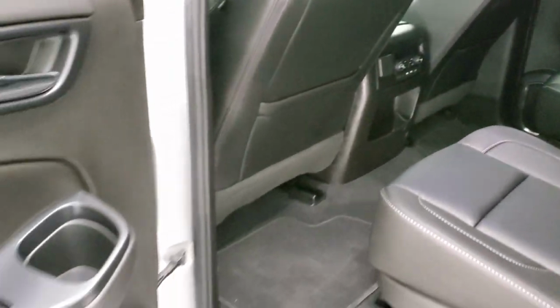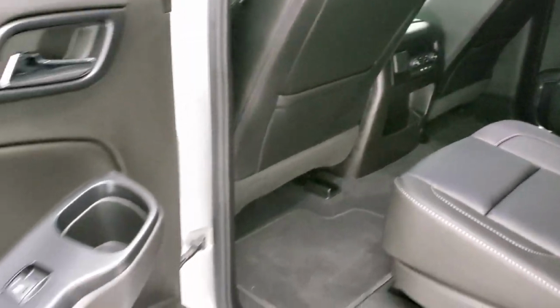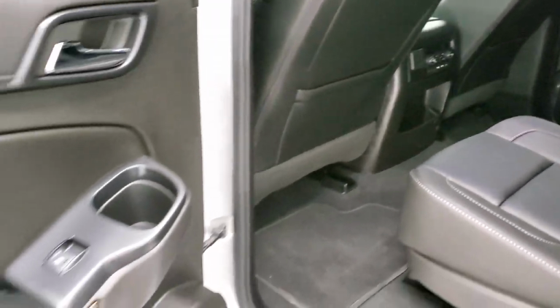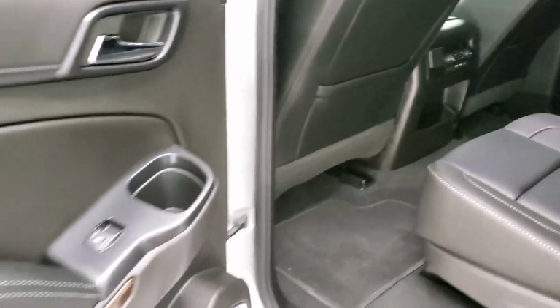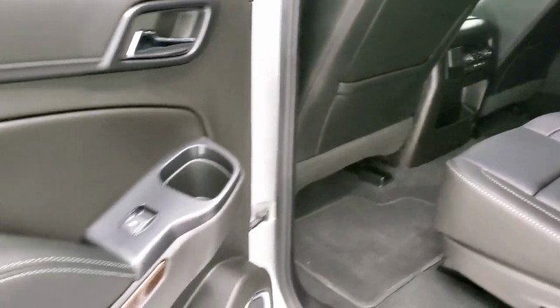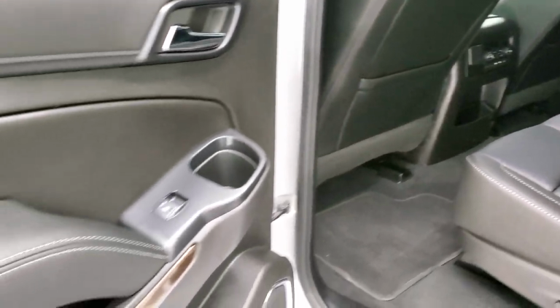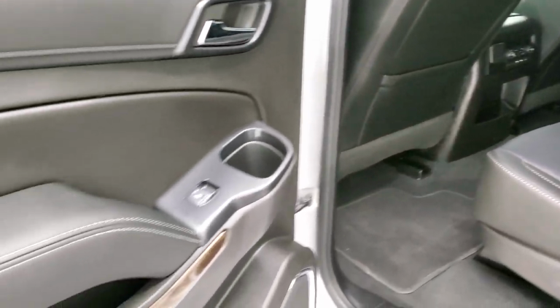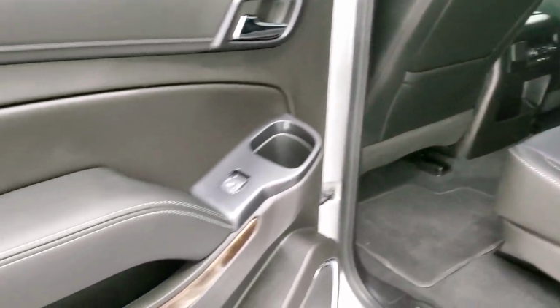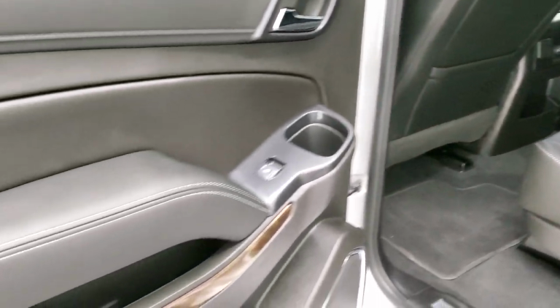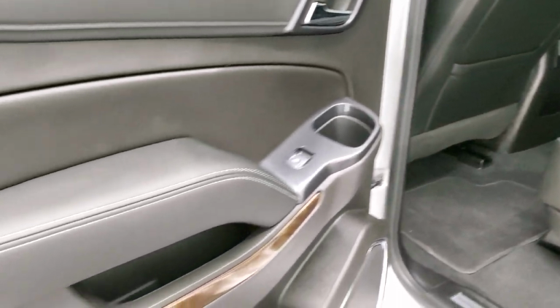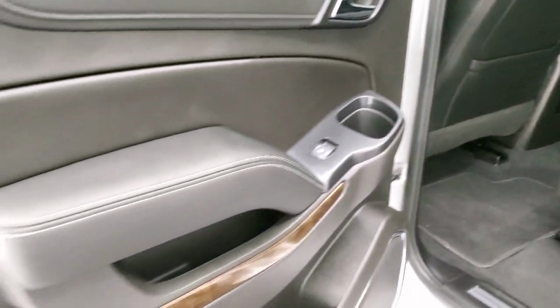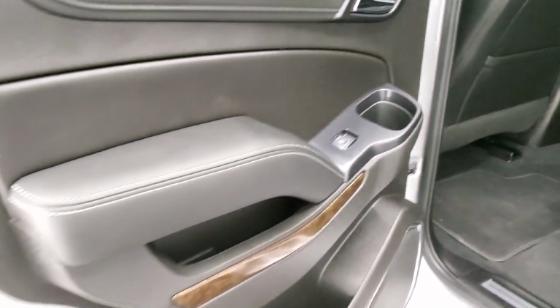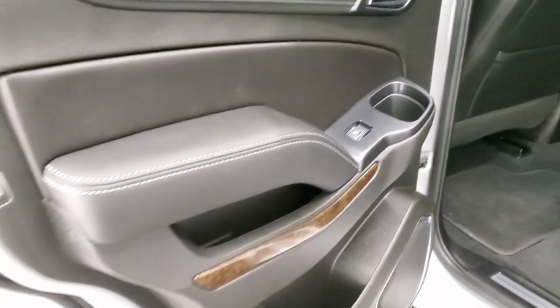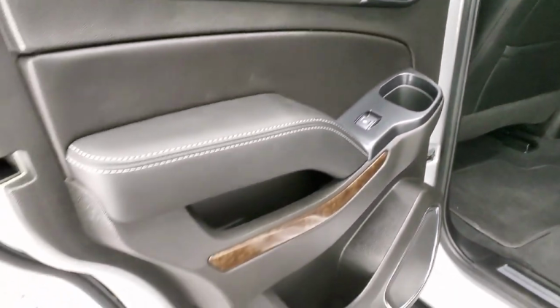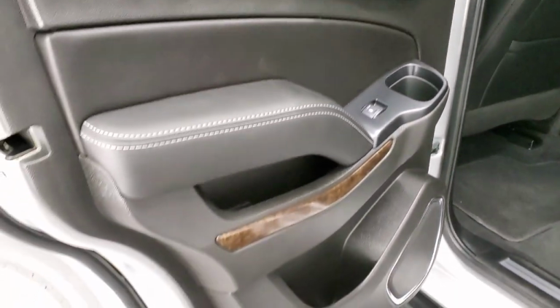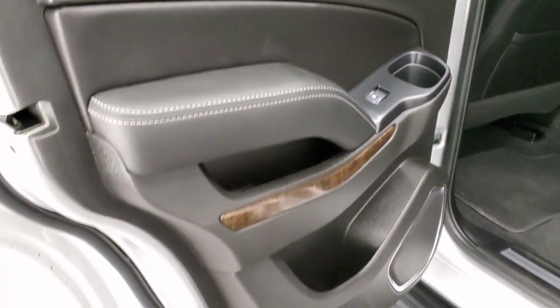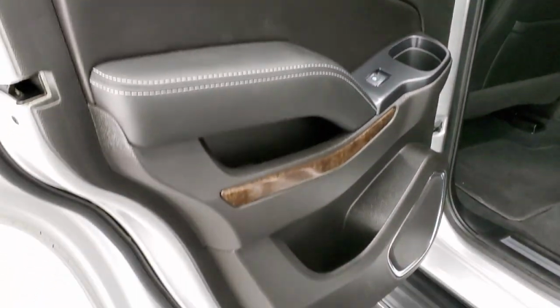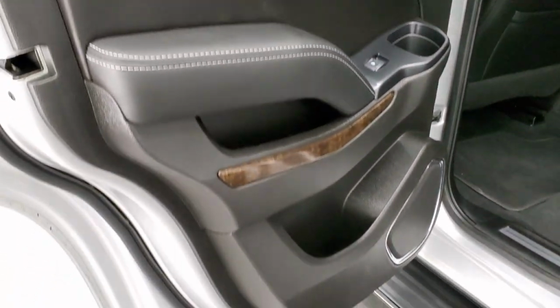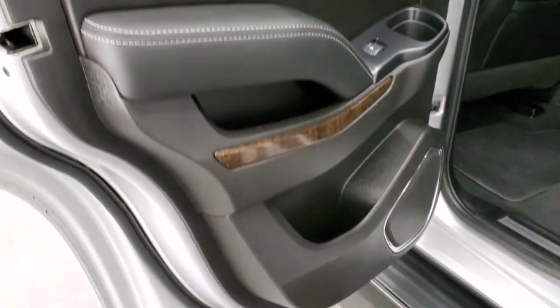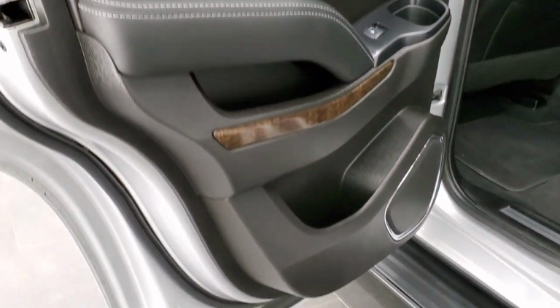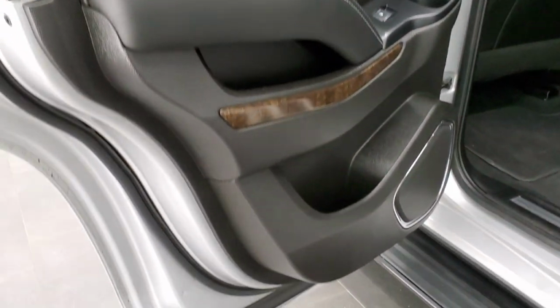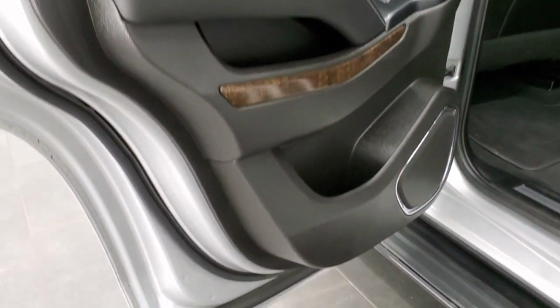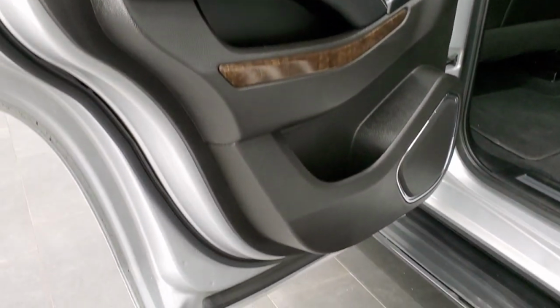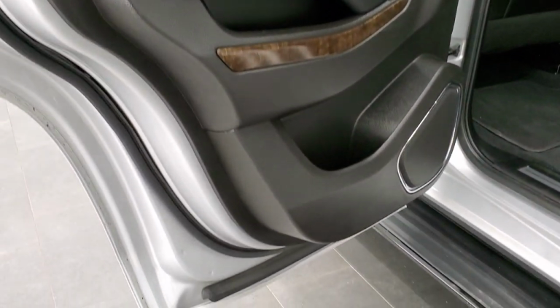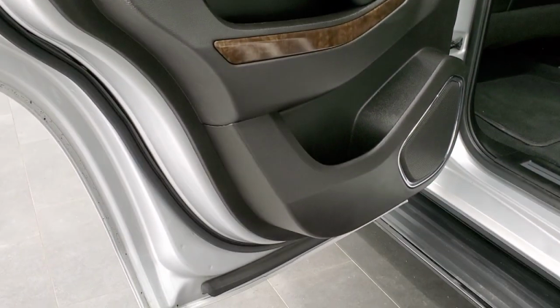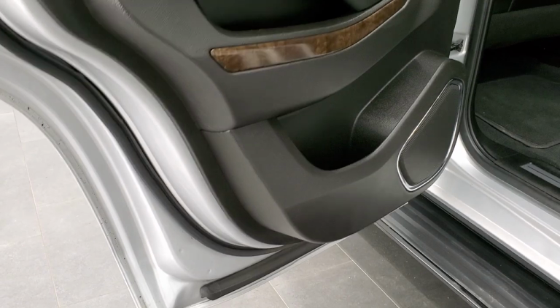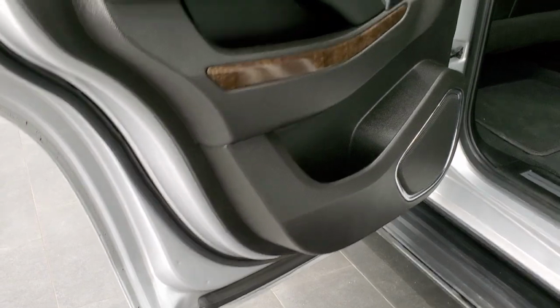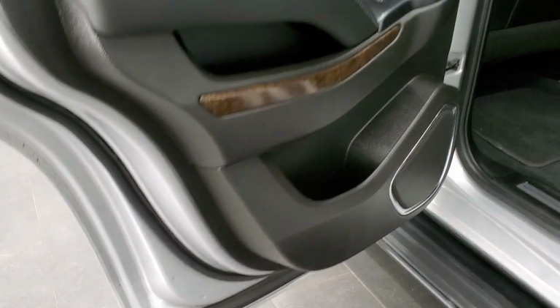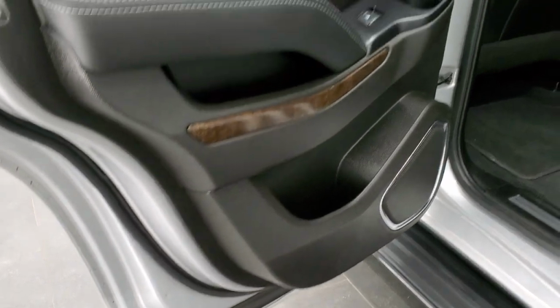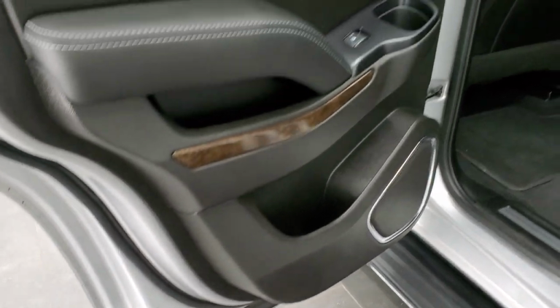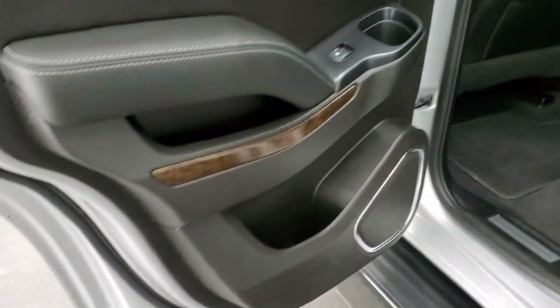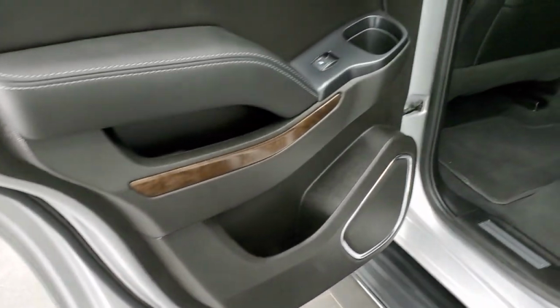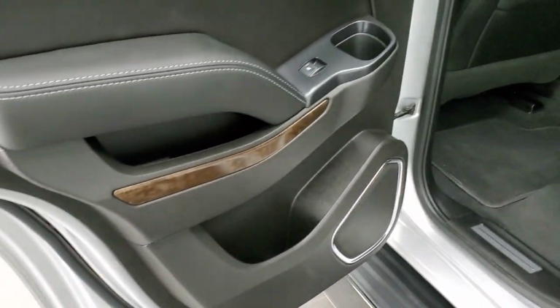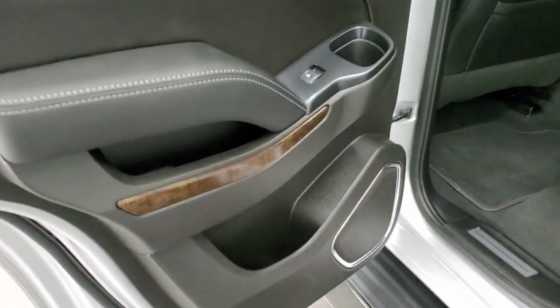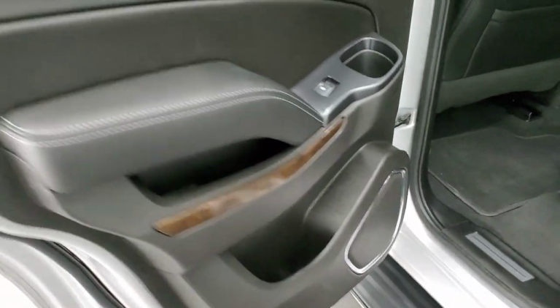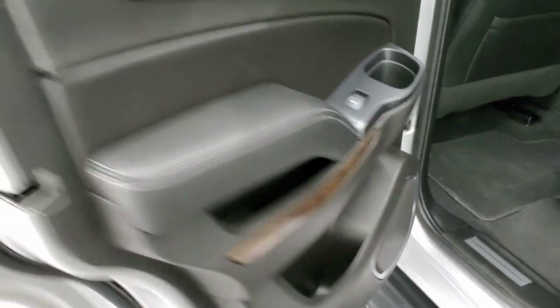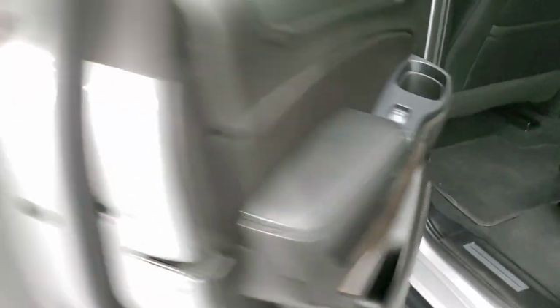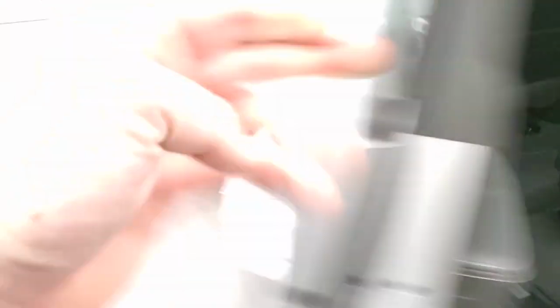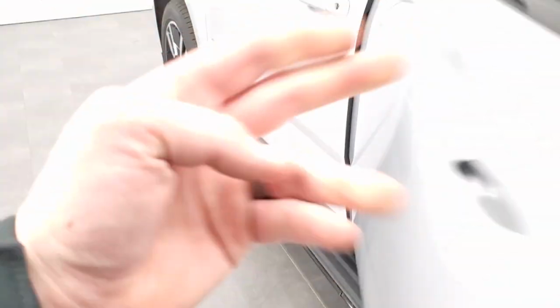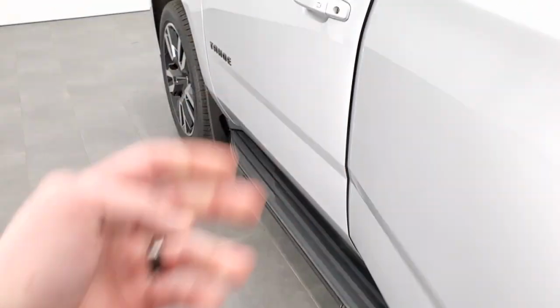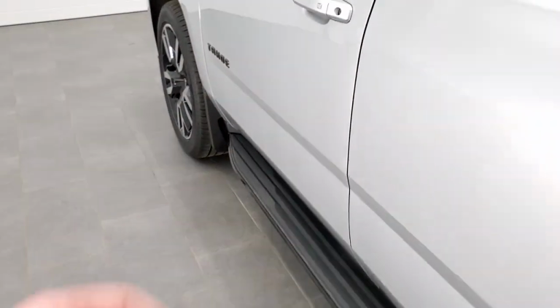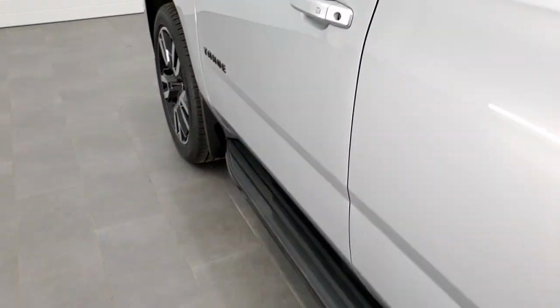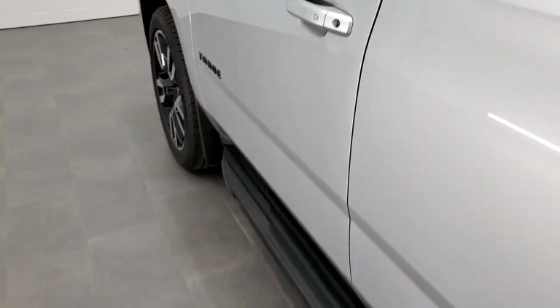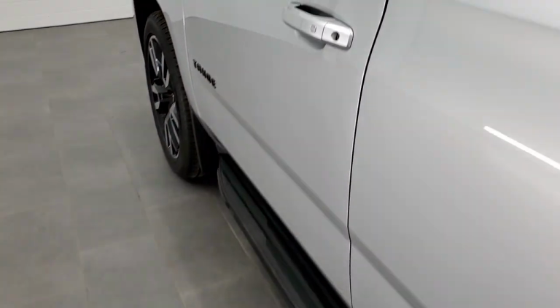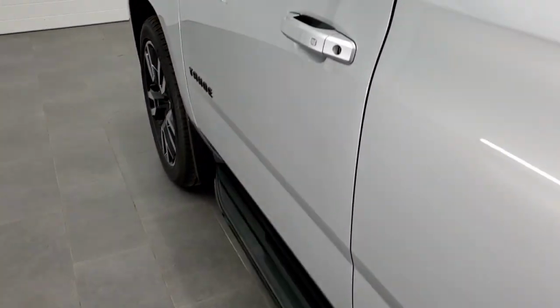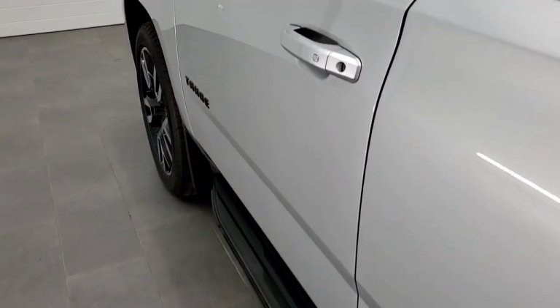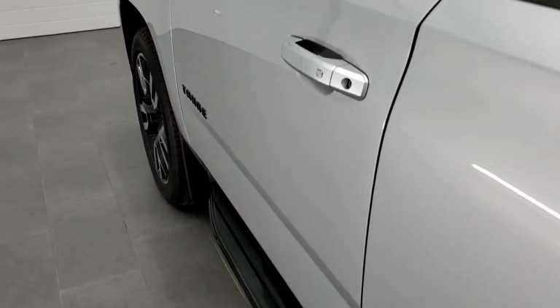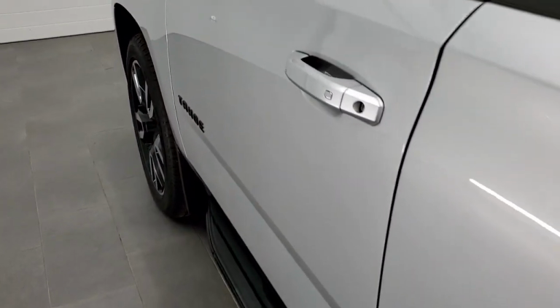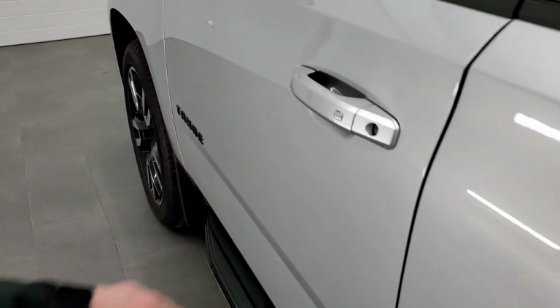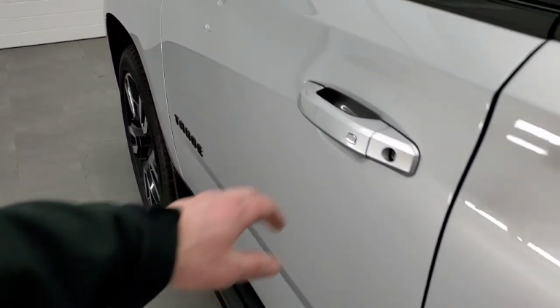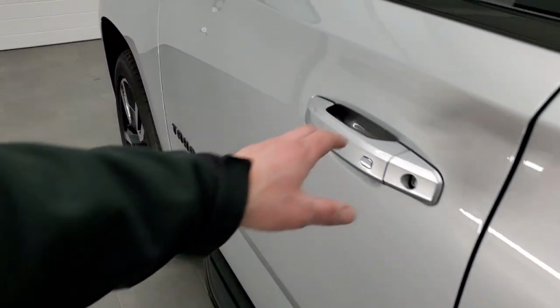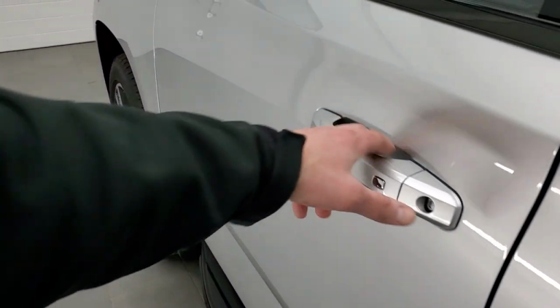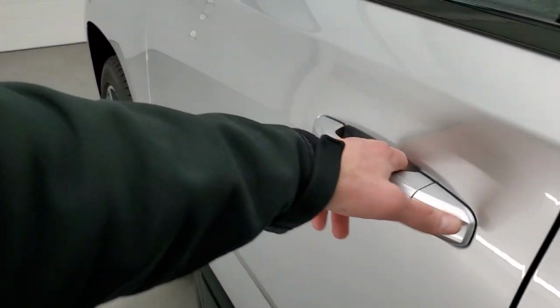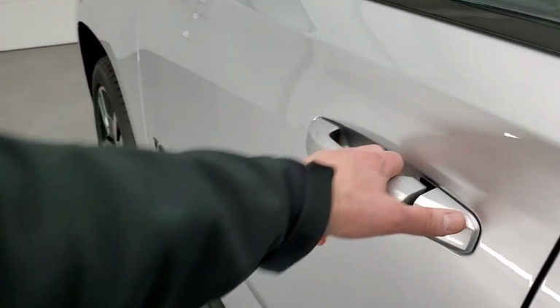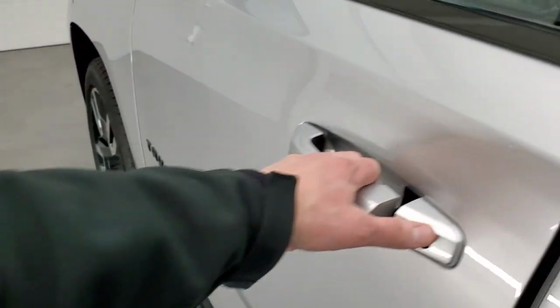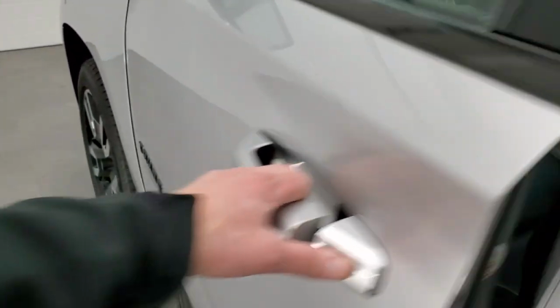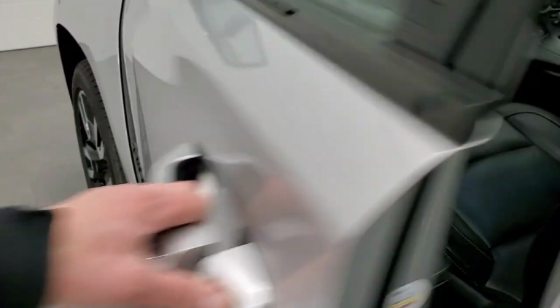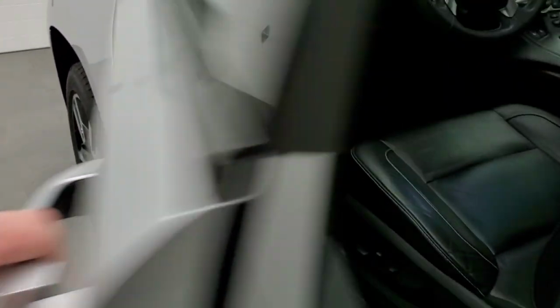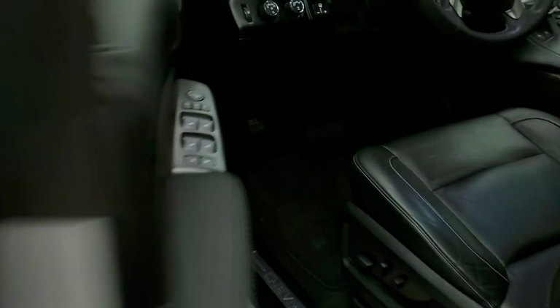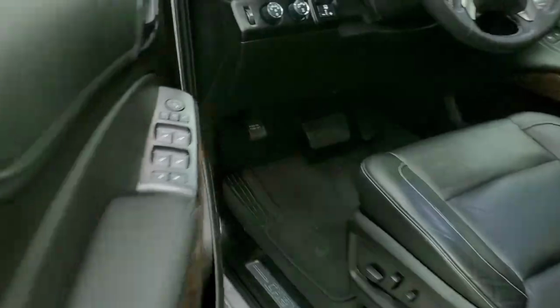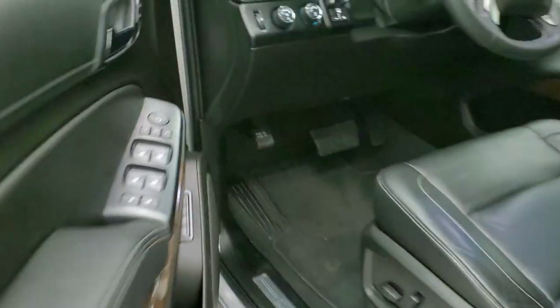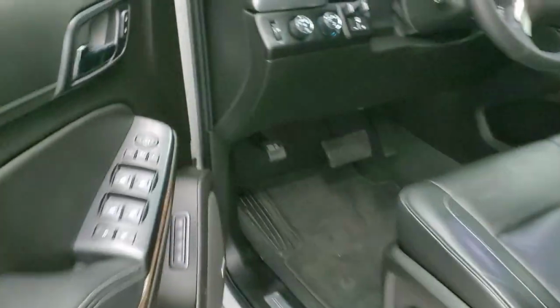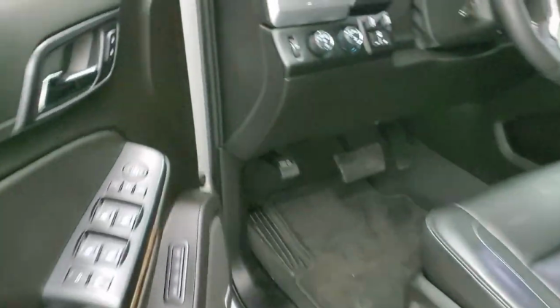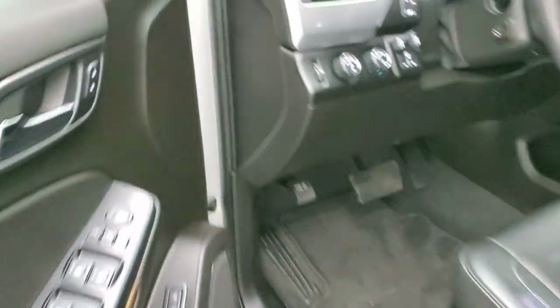Side curtain airbags. Rear doors all look really good.